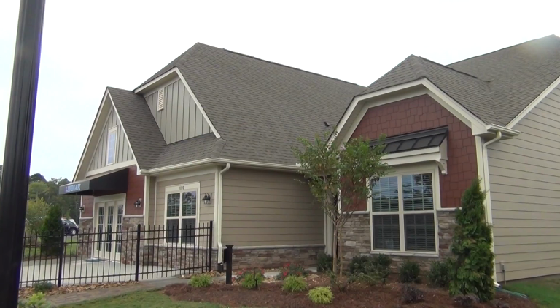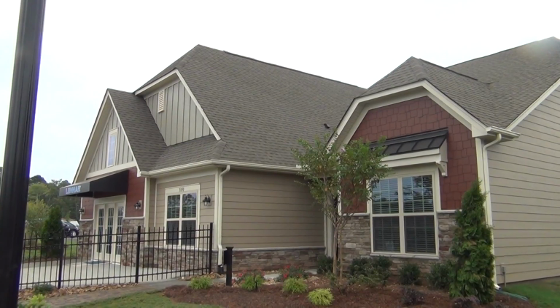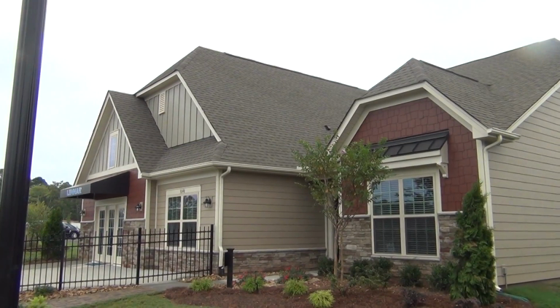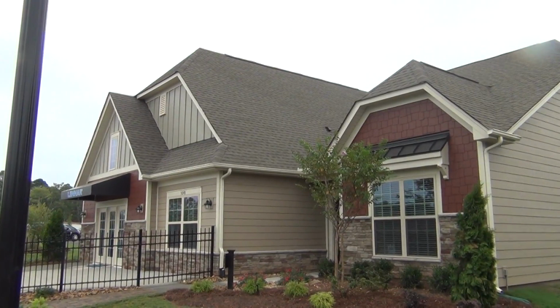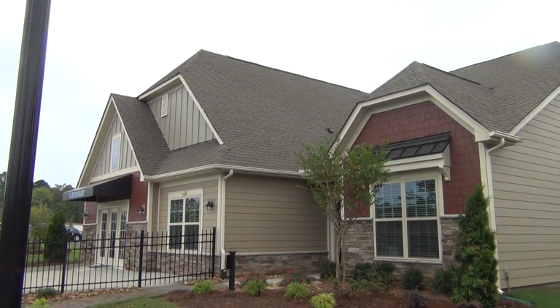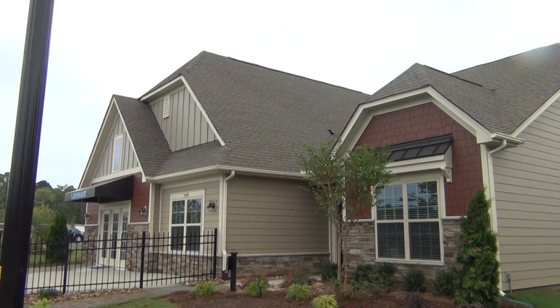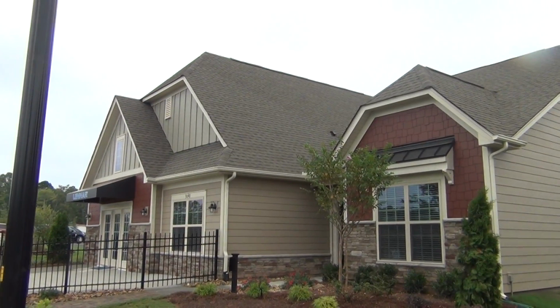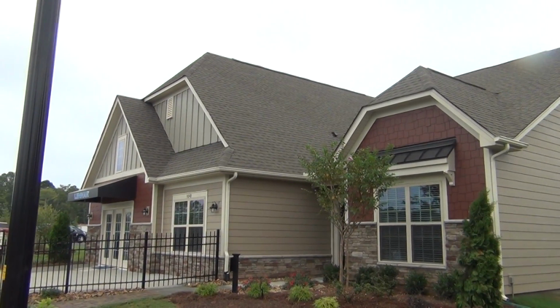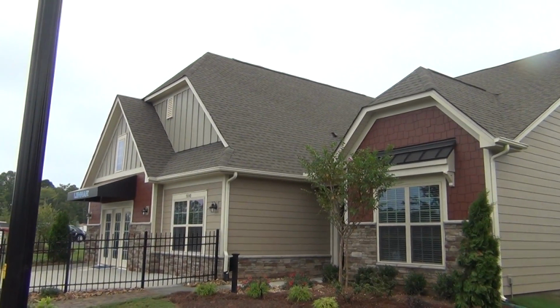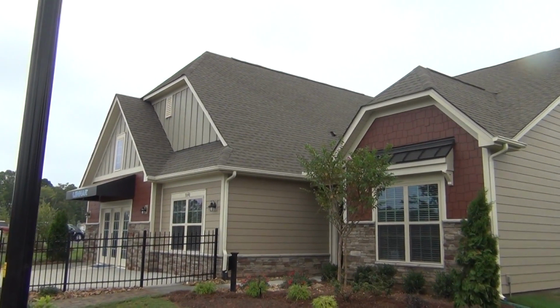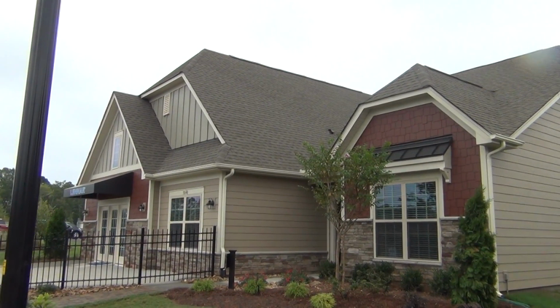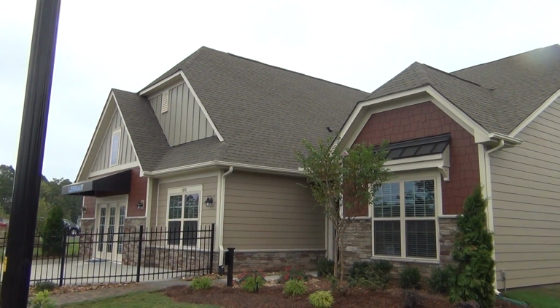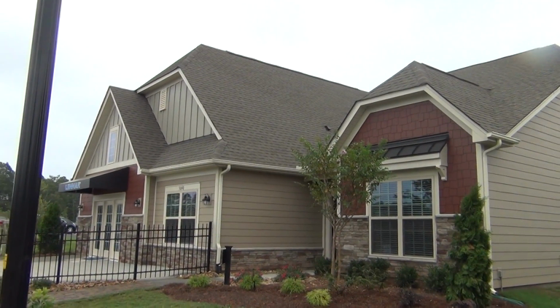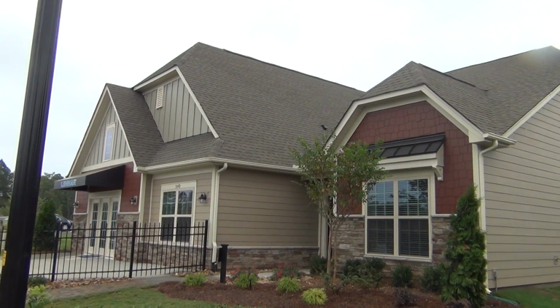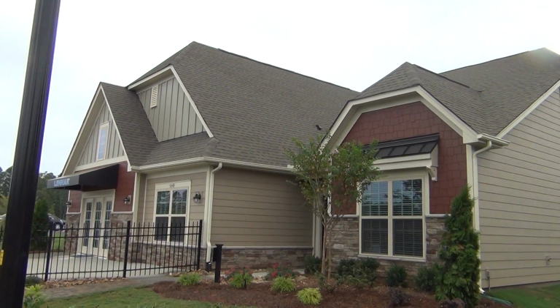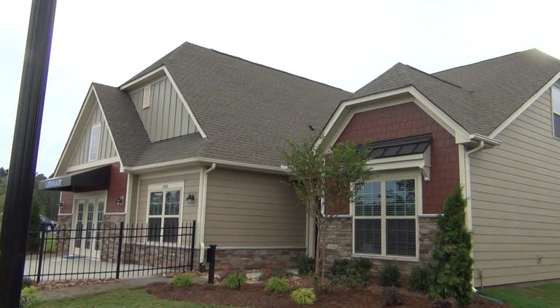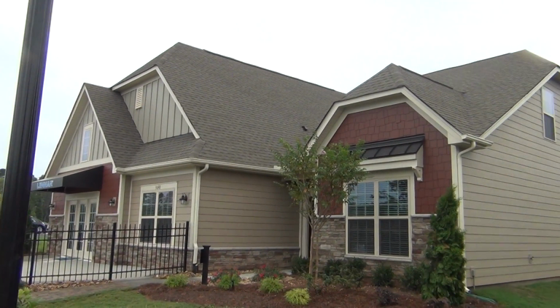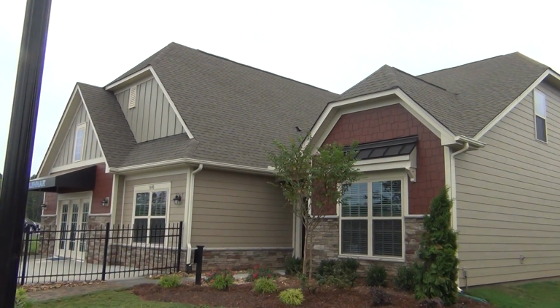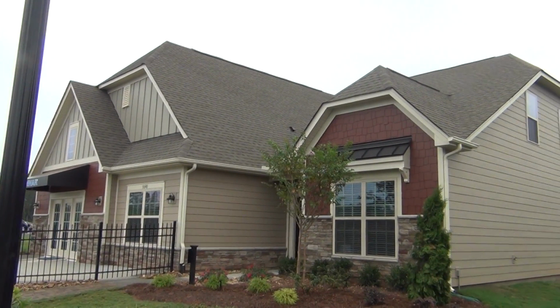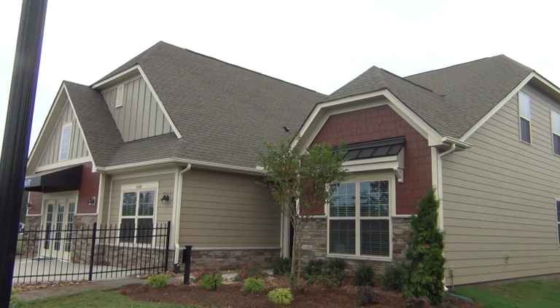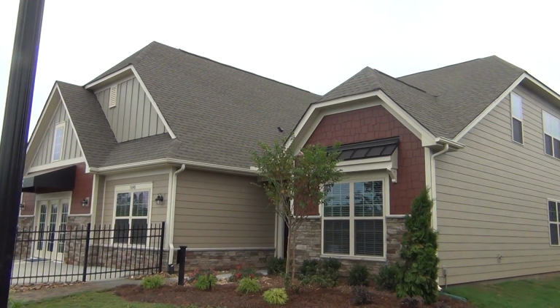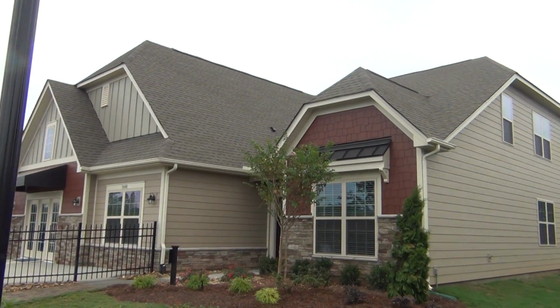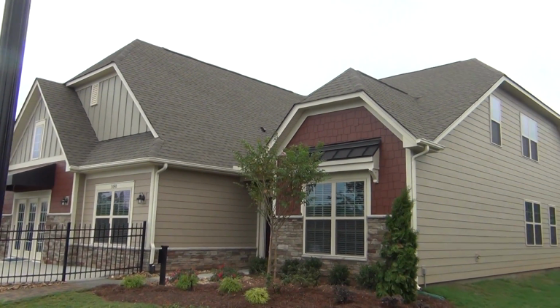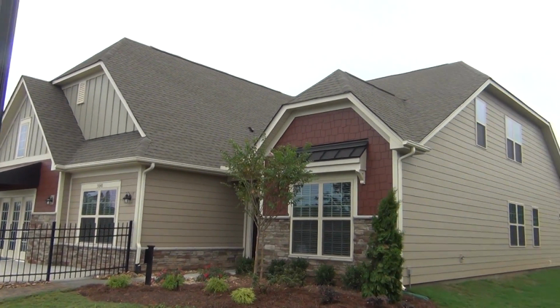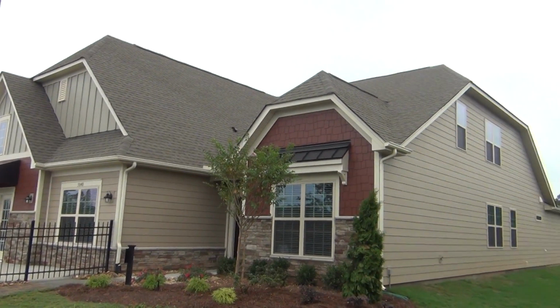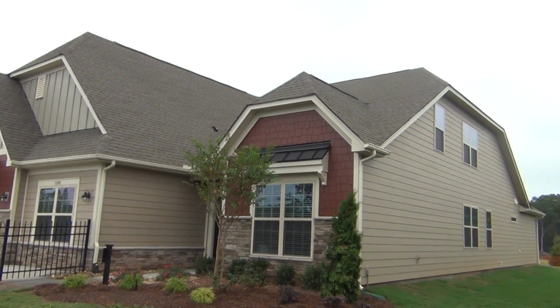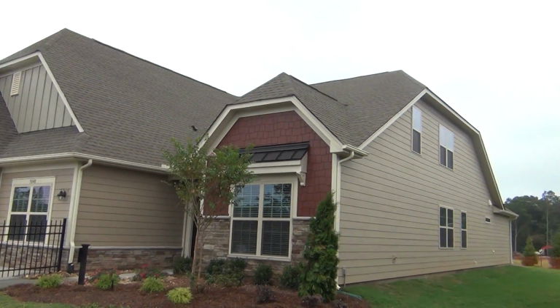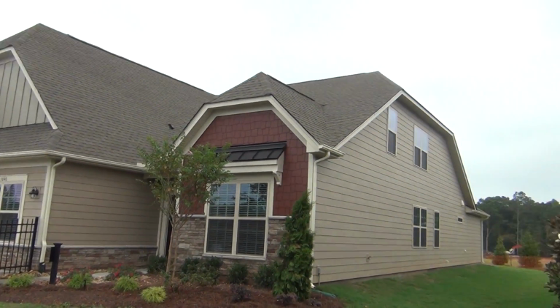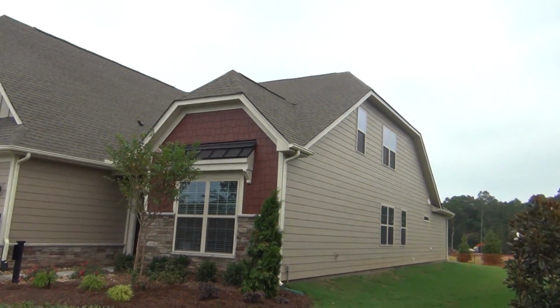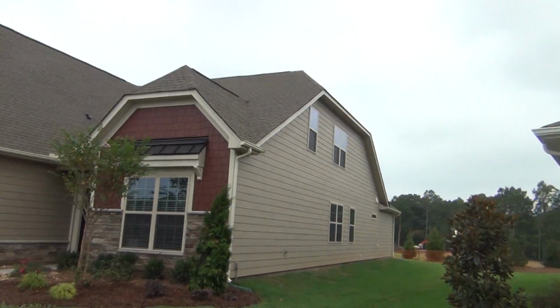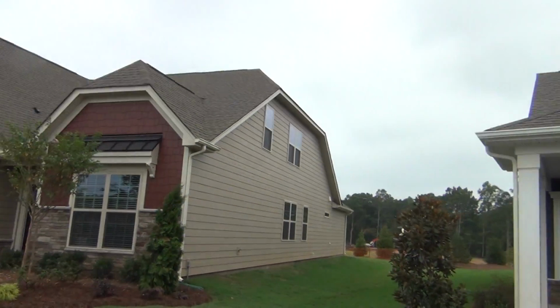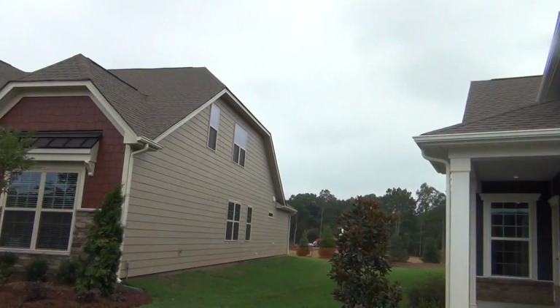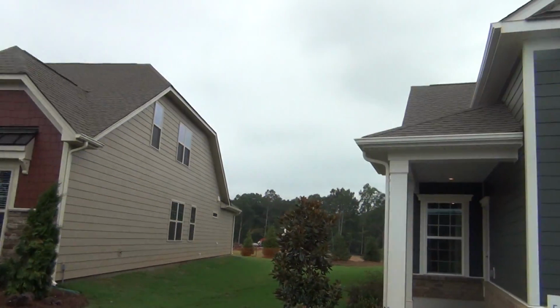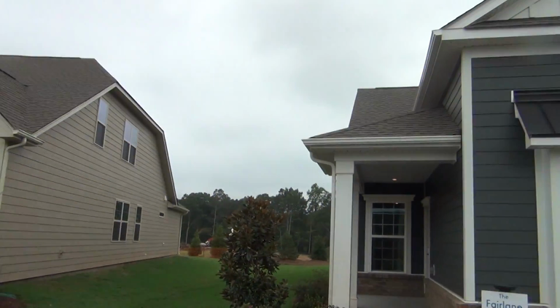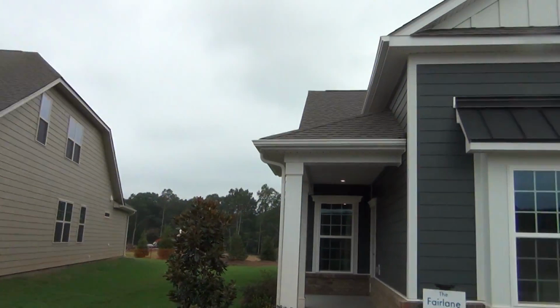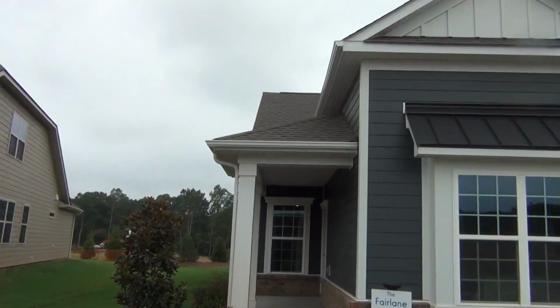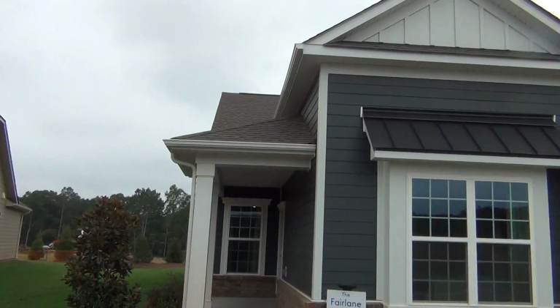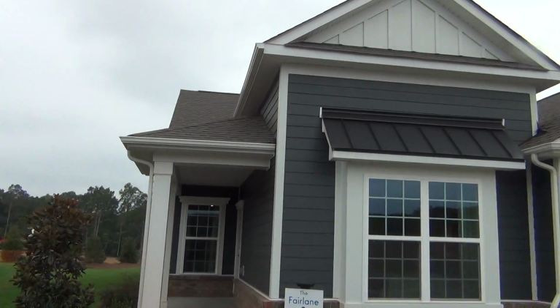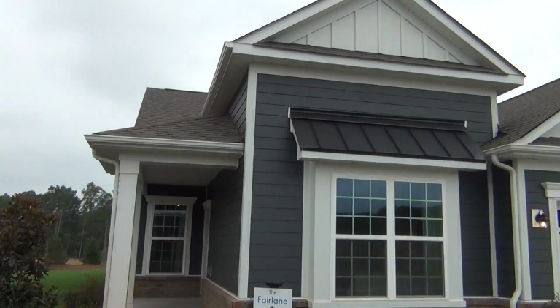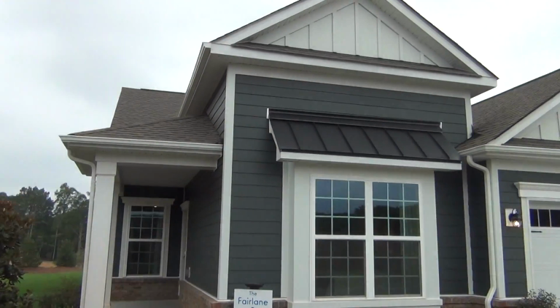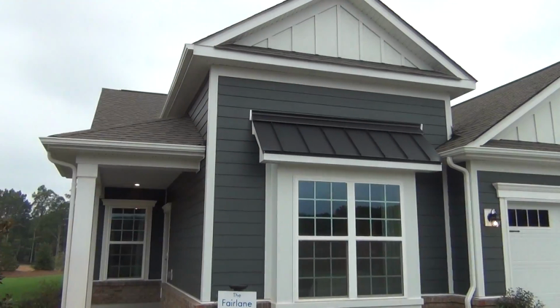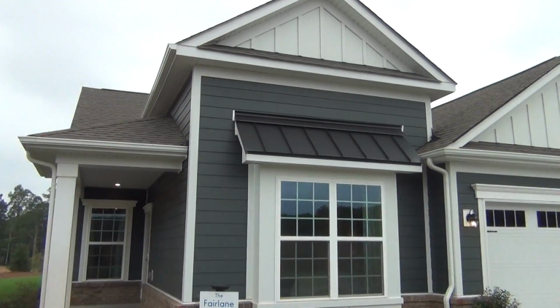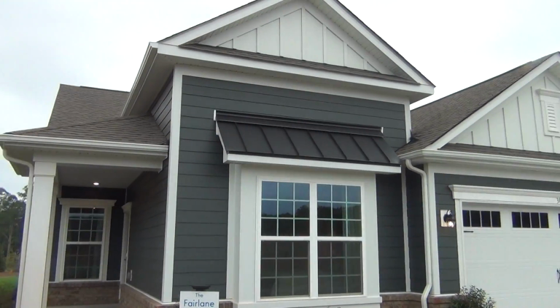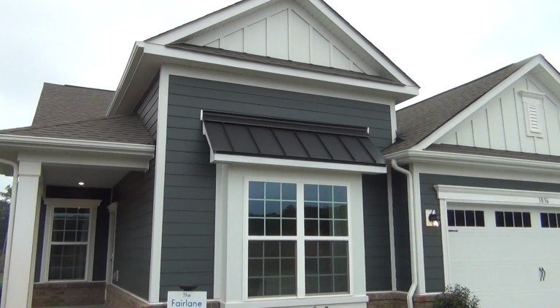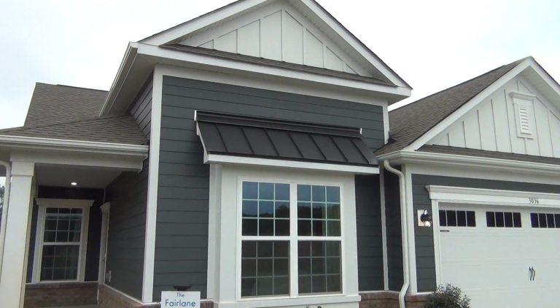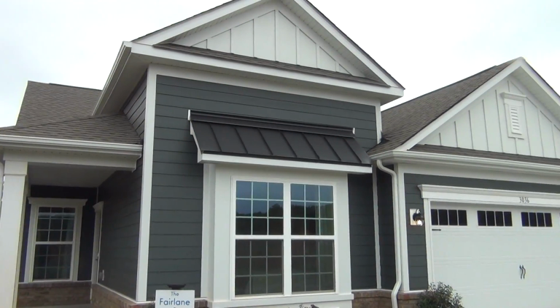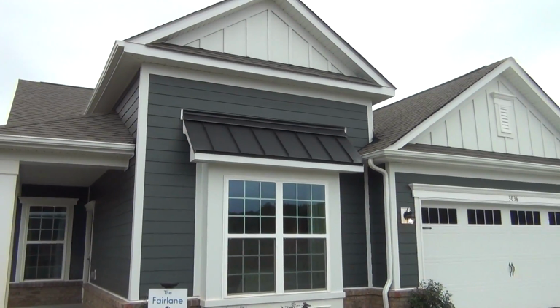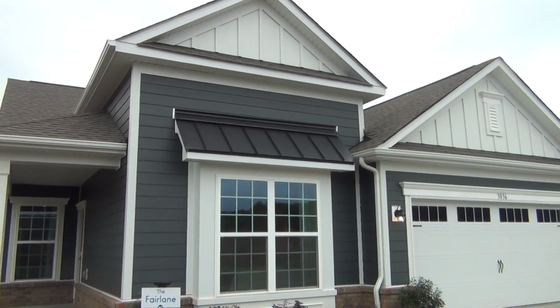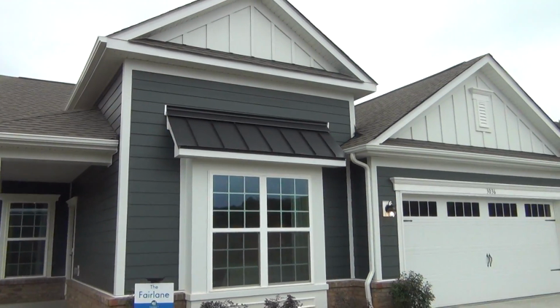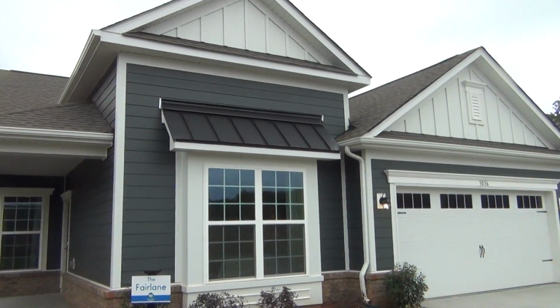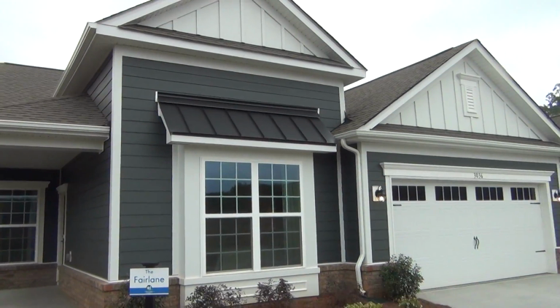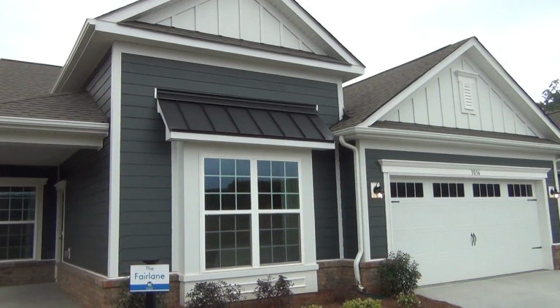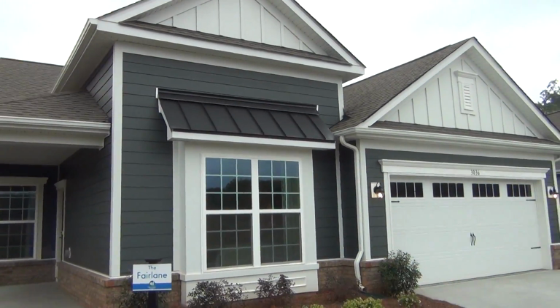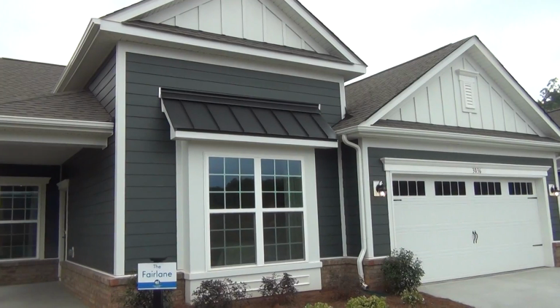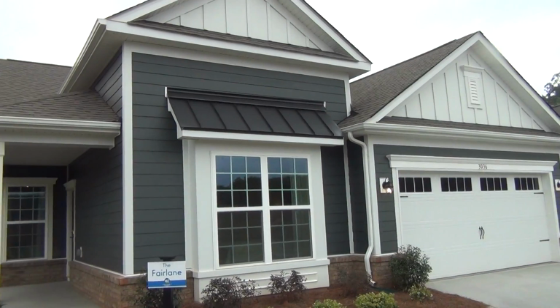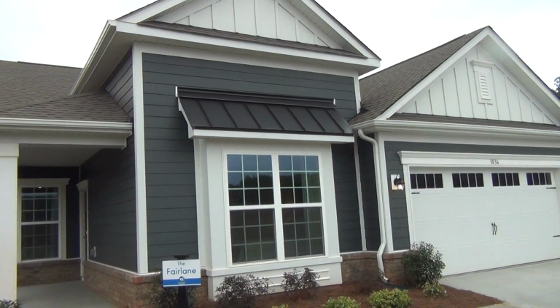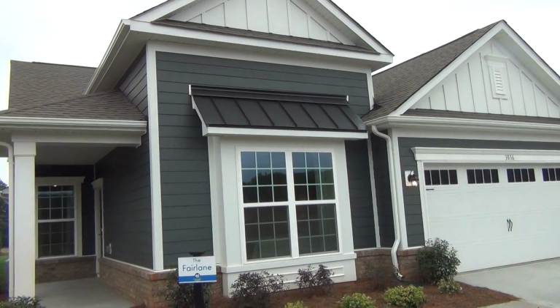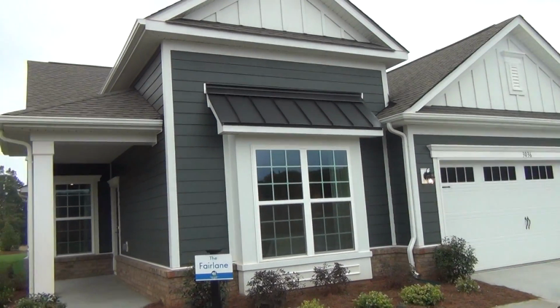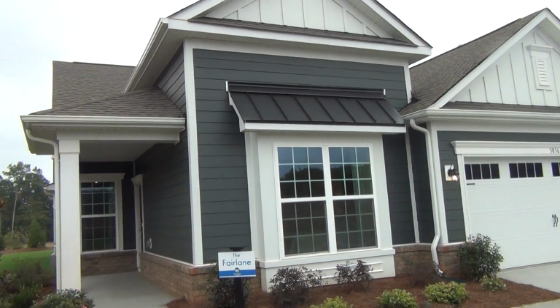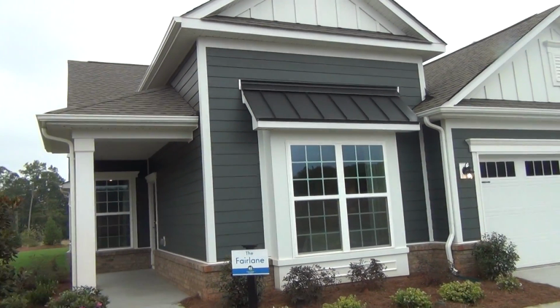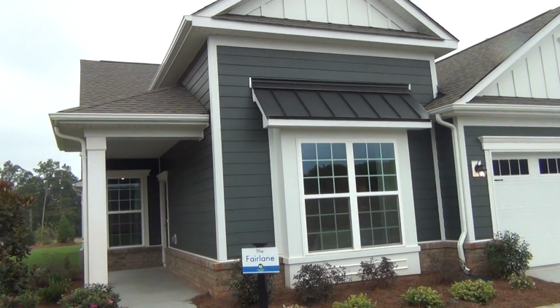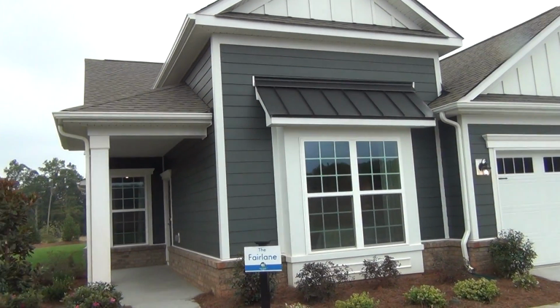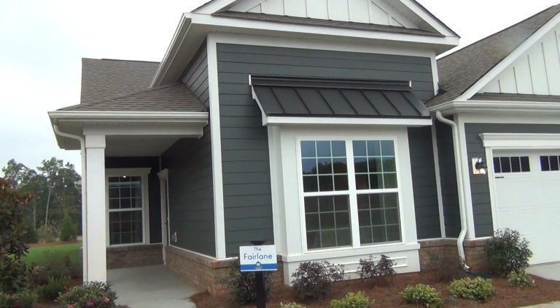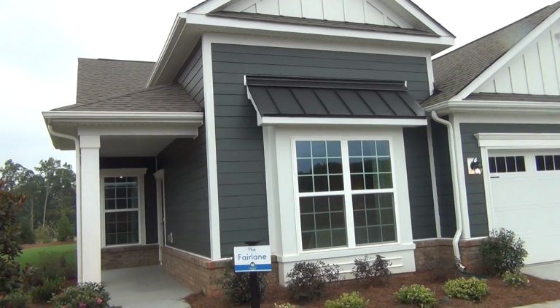This is Roger. I'm on location at Lennar Treetops, the model village. Is this good looking product or what?